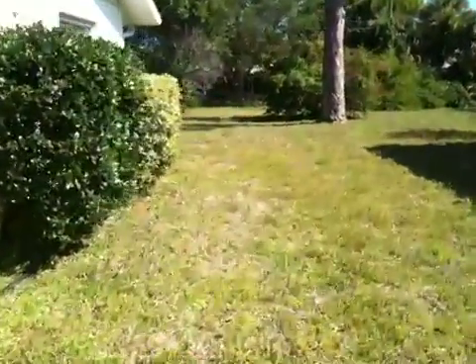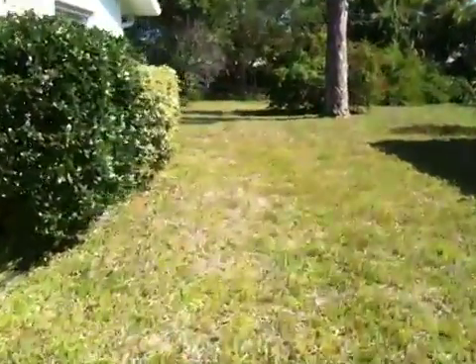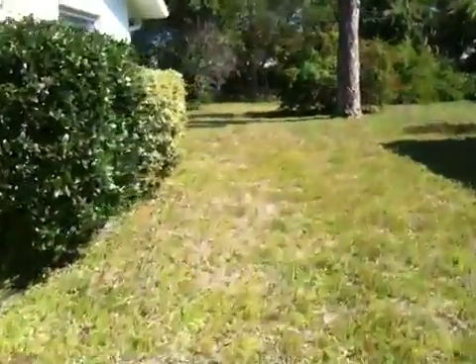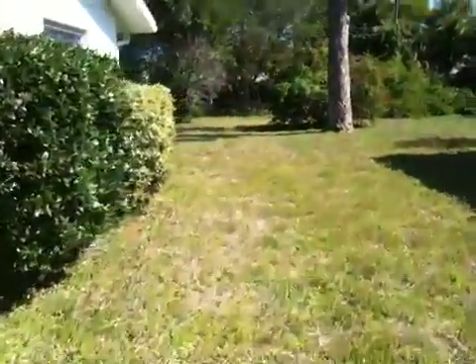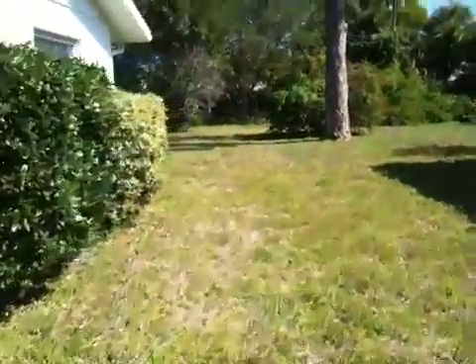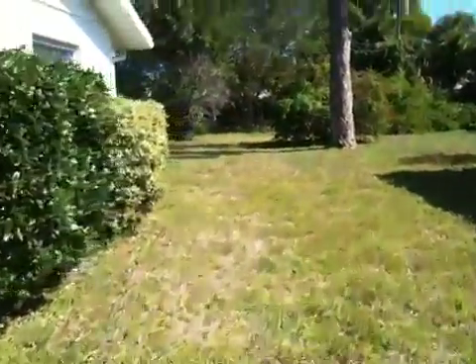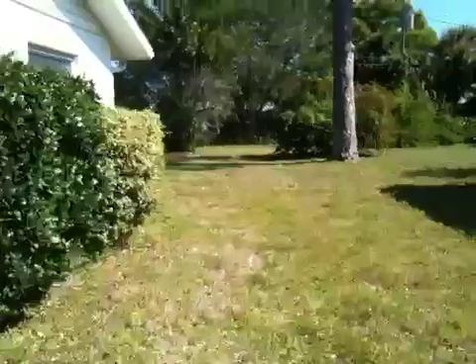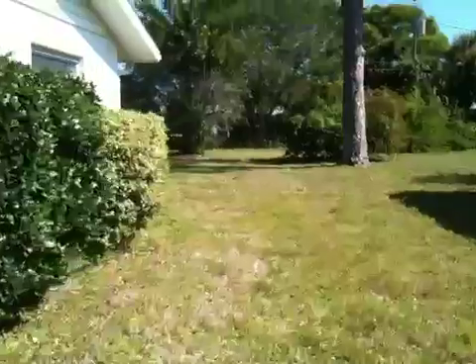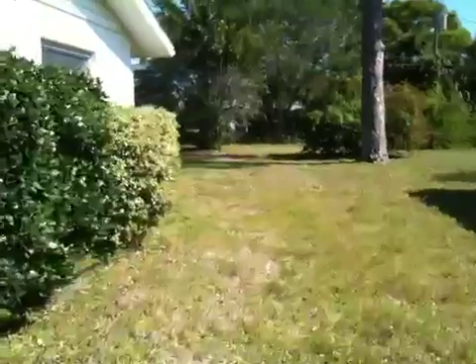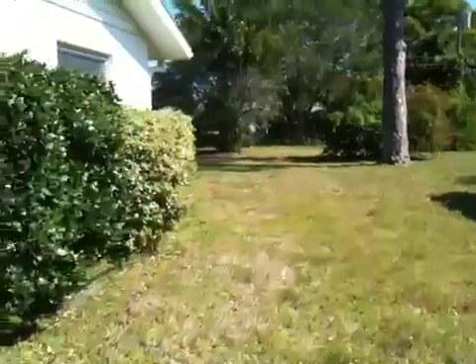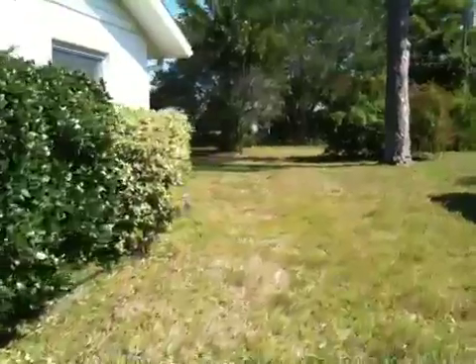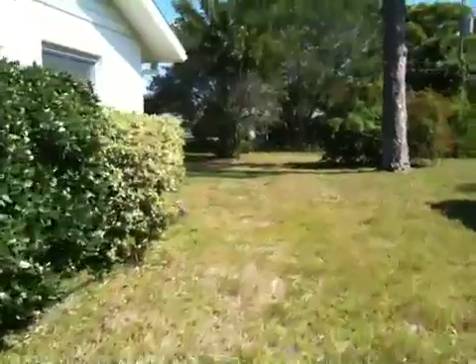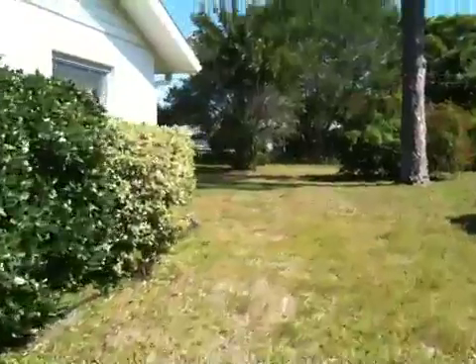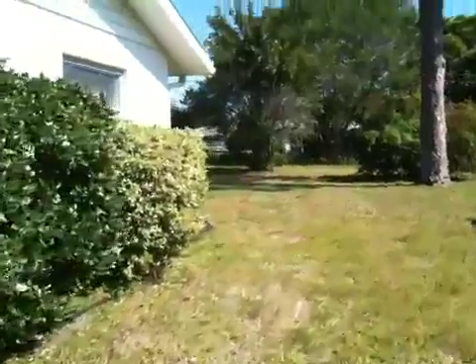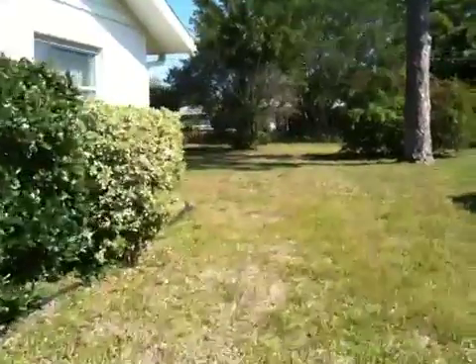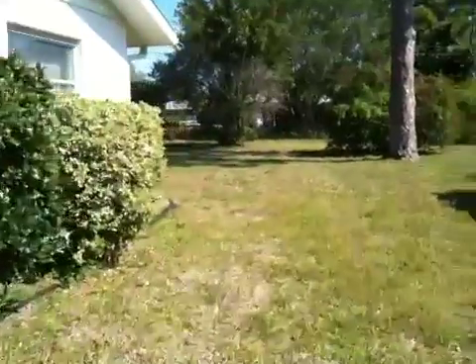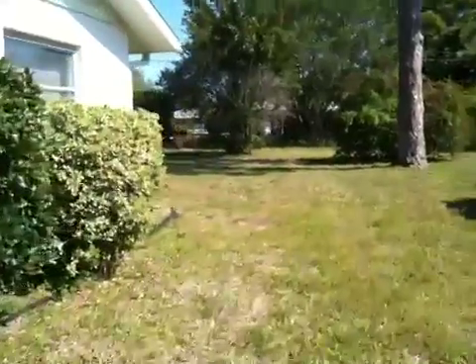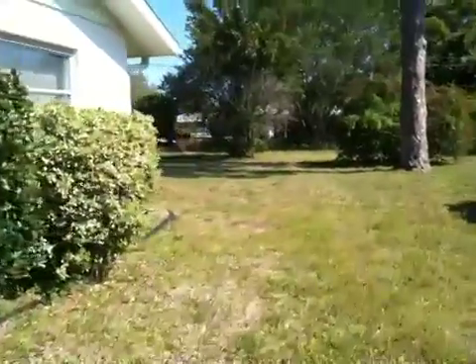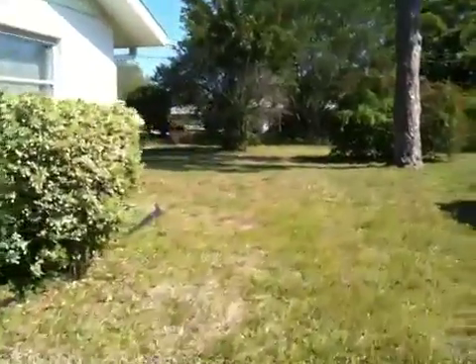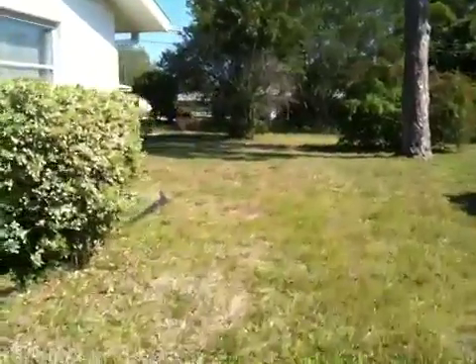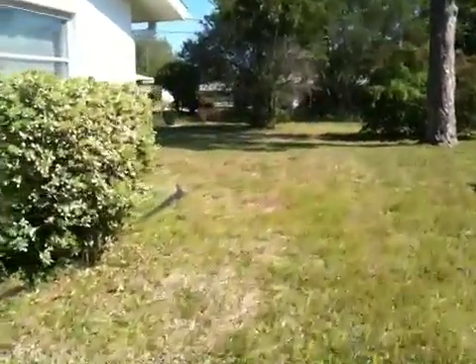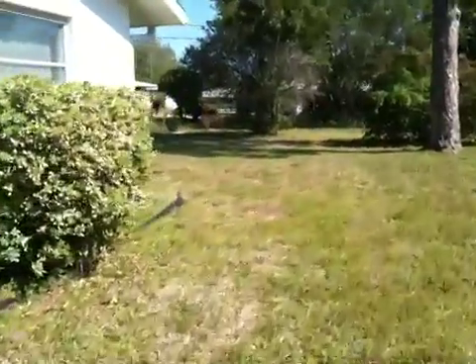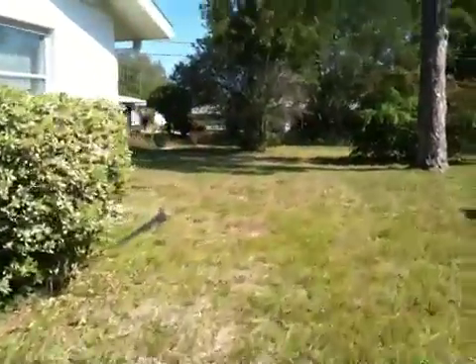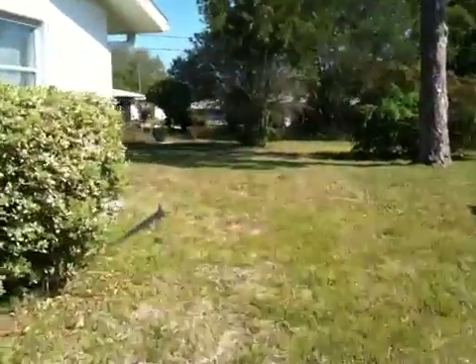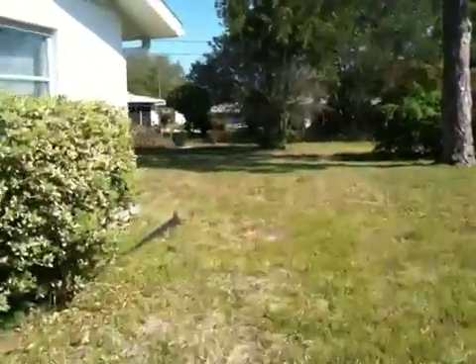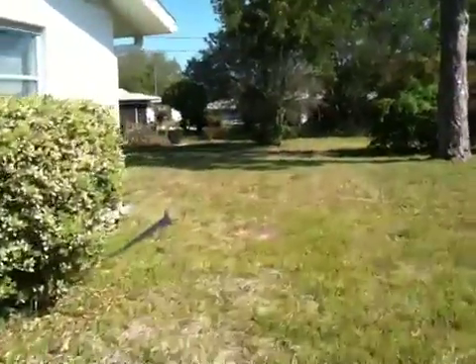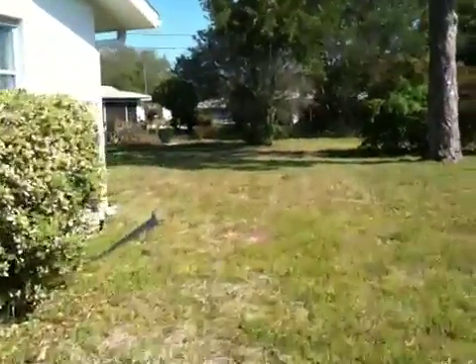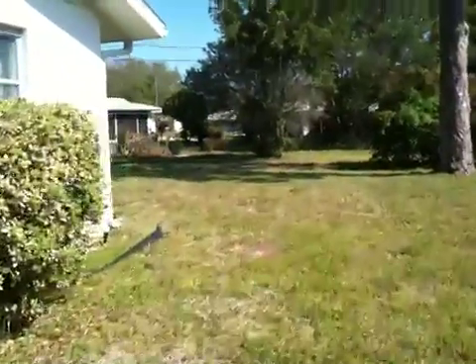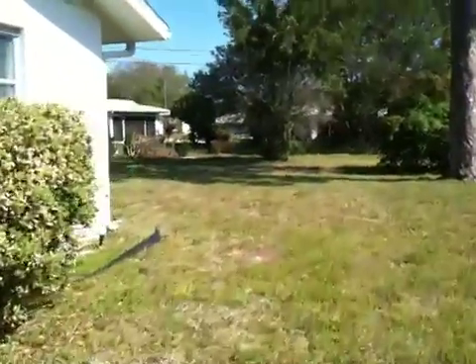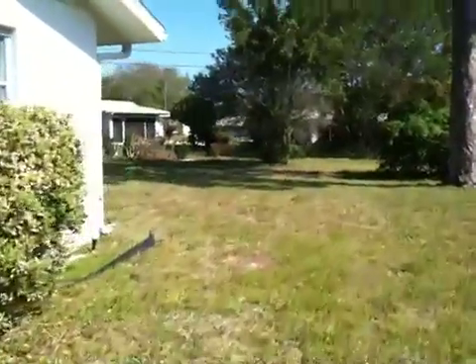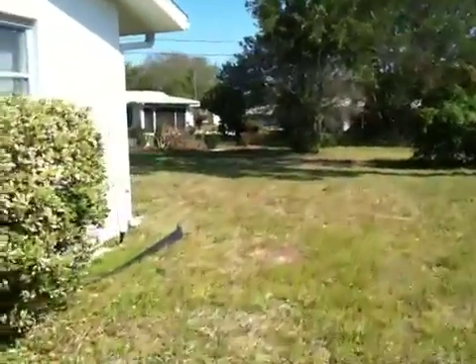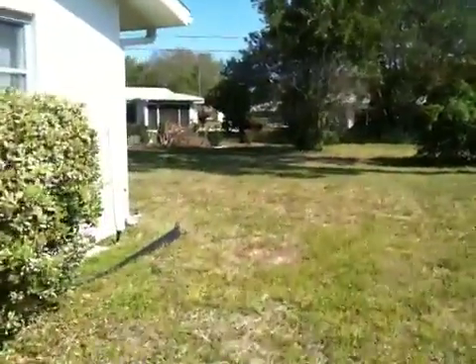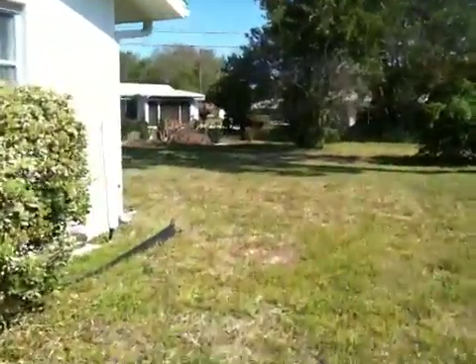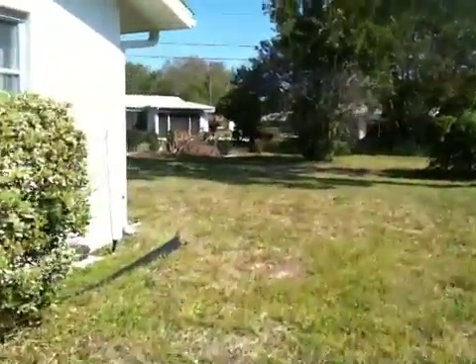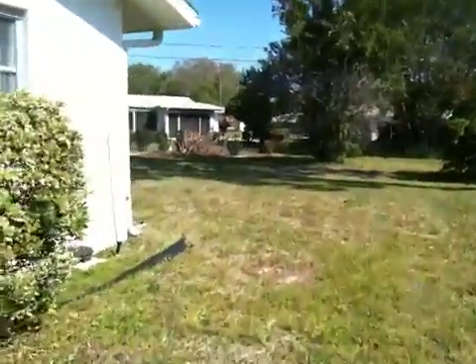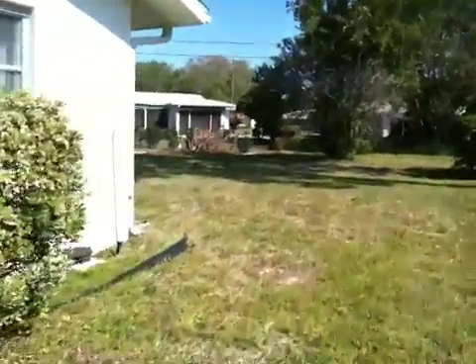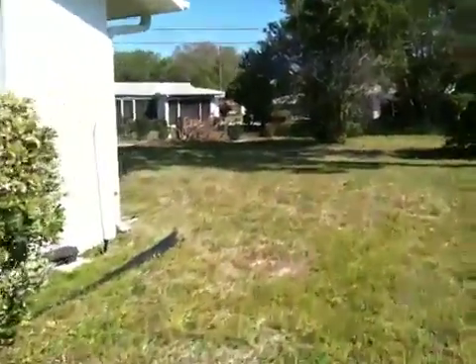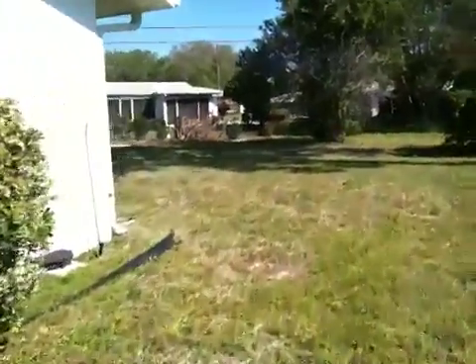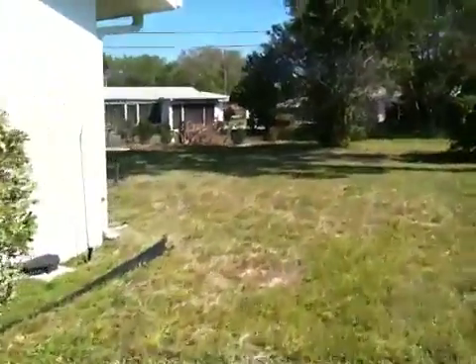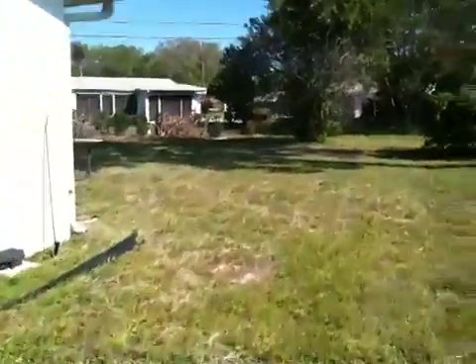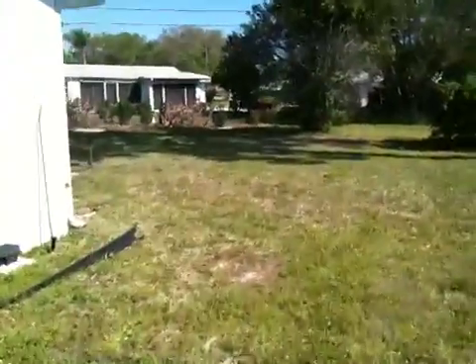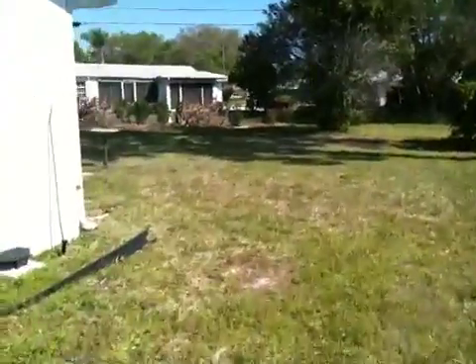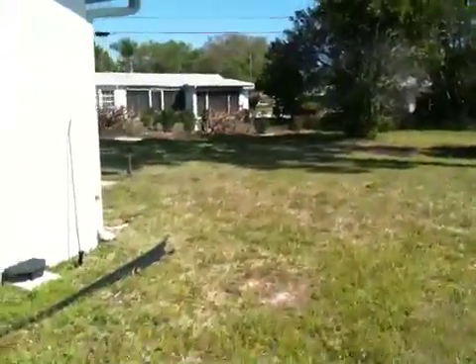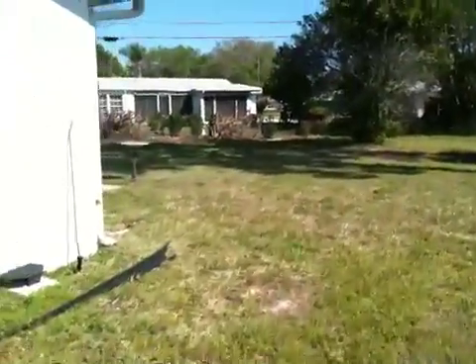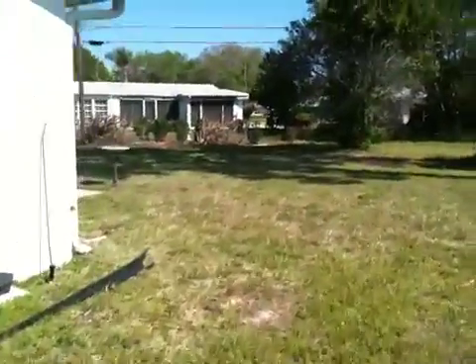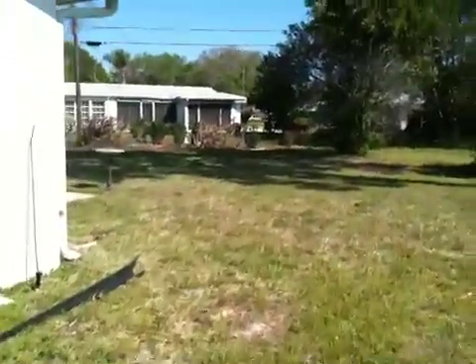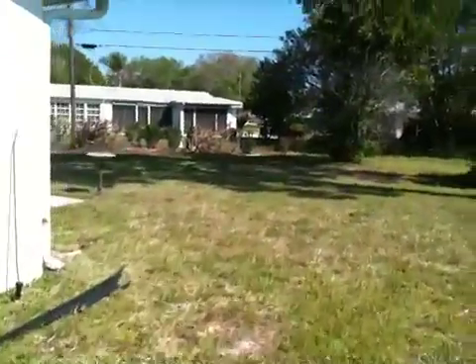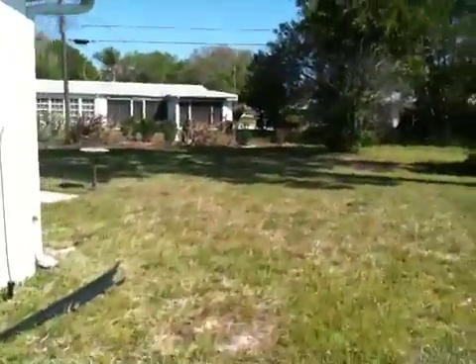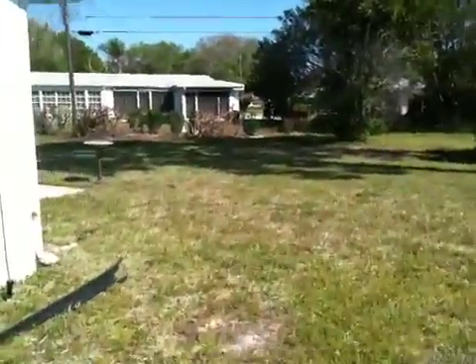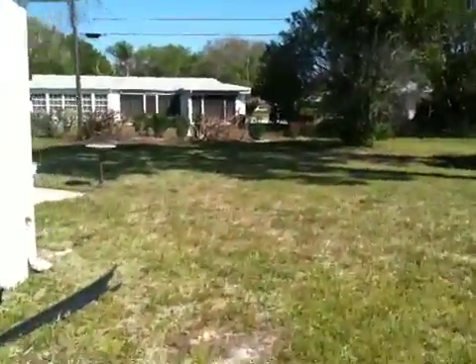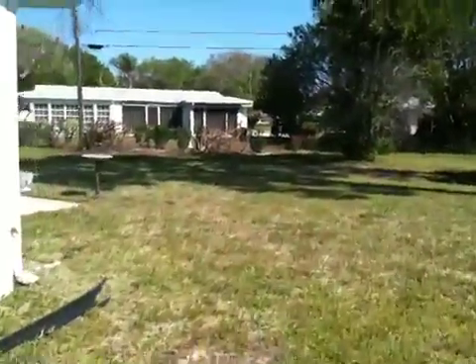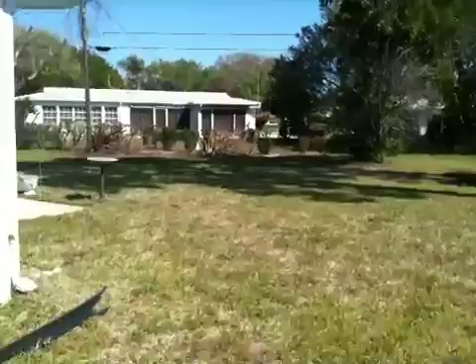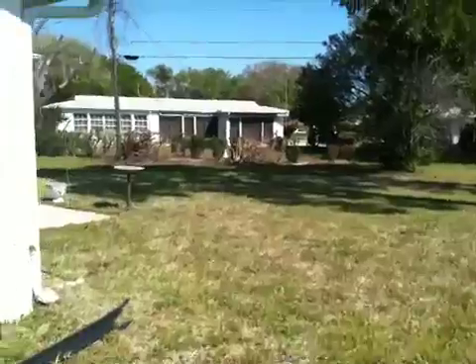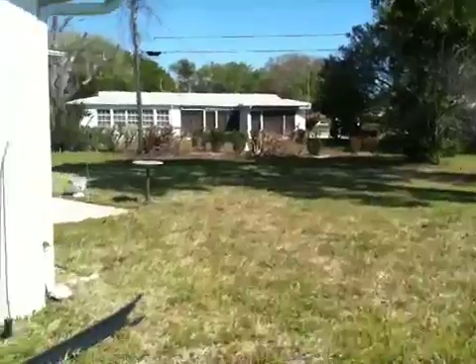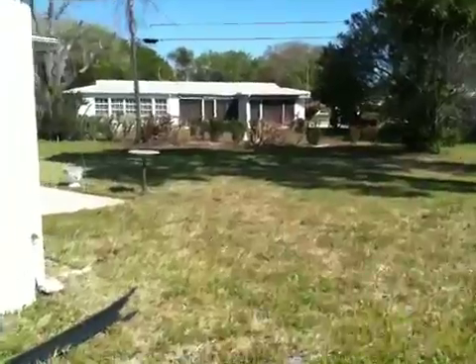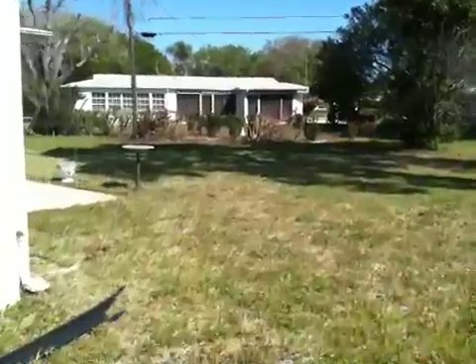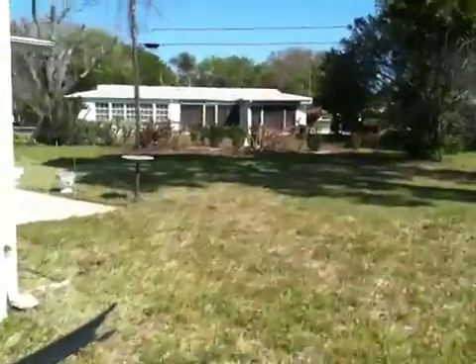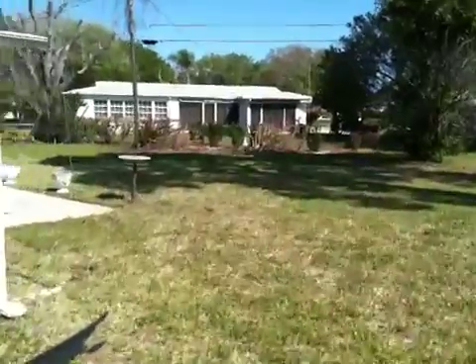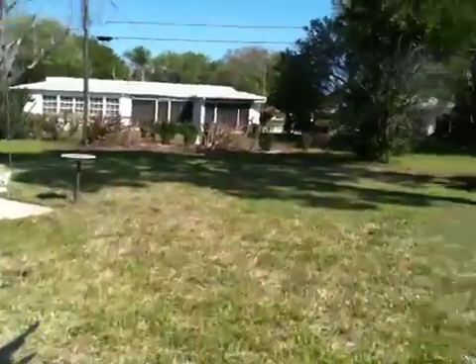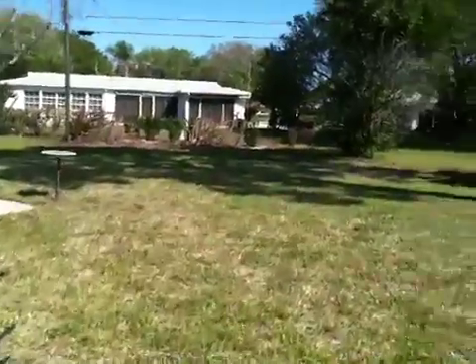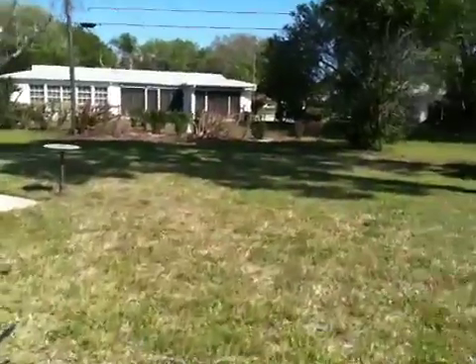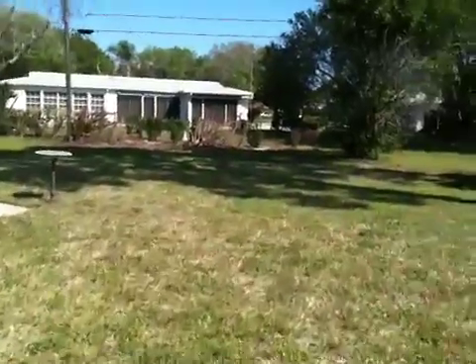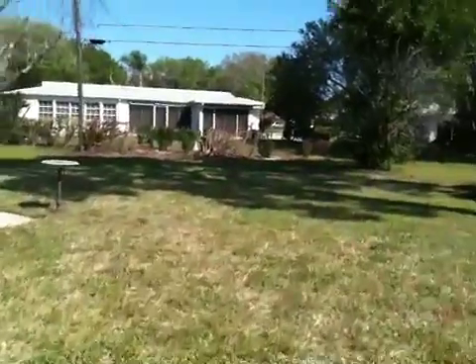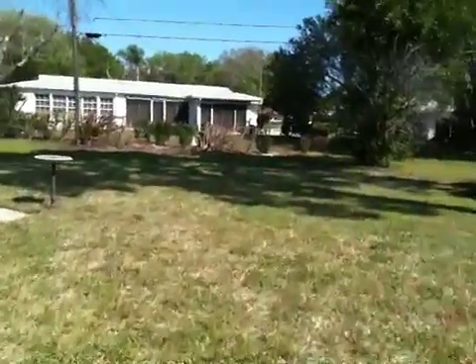Looks like here's the property line. Looks like a solid concrete block house. Your neighbors are behind you.